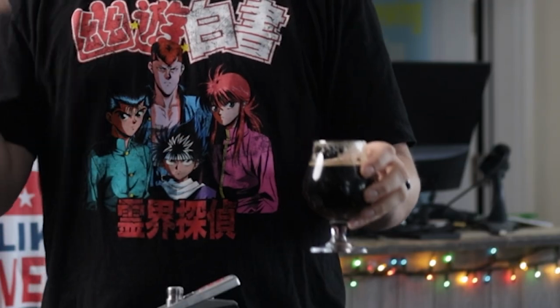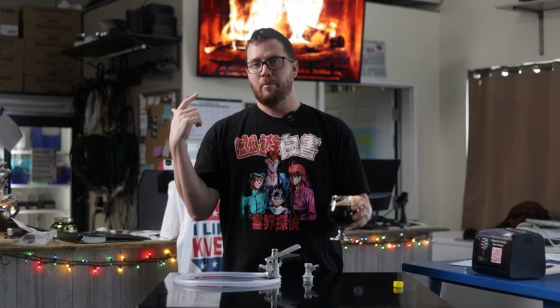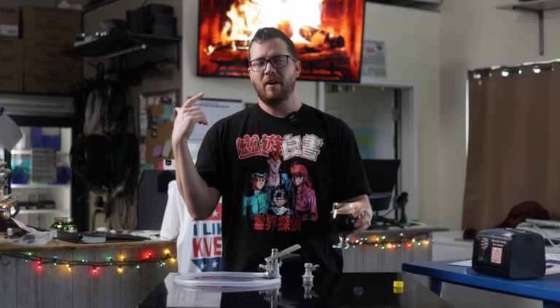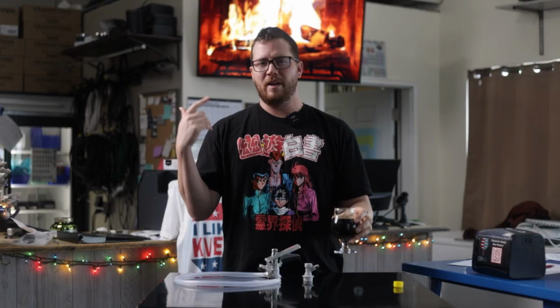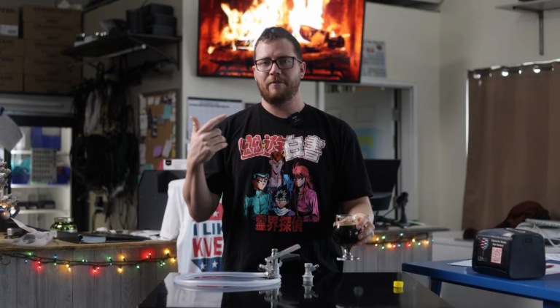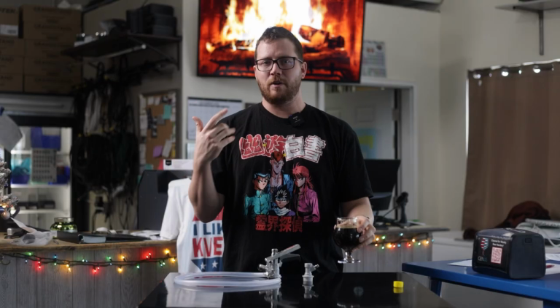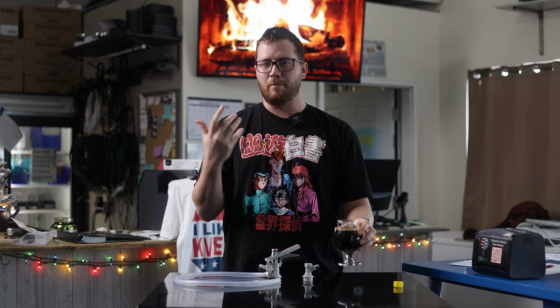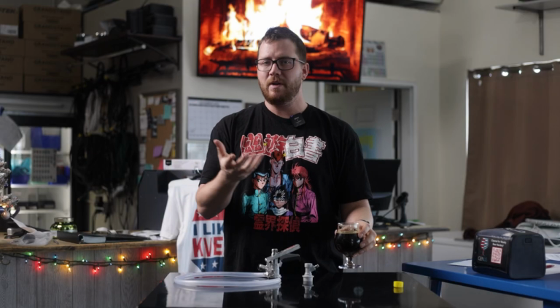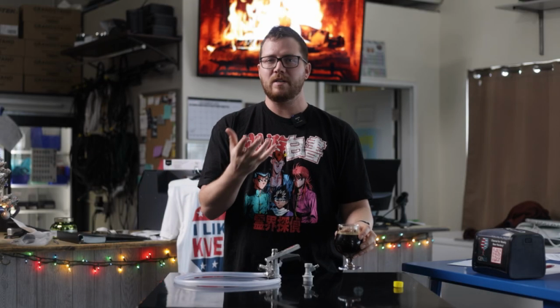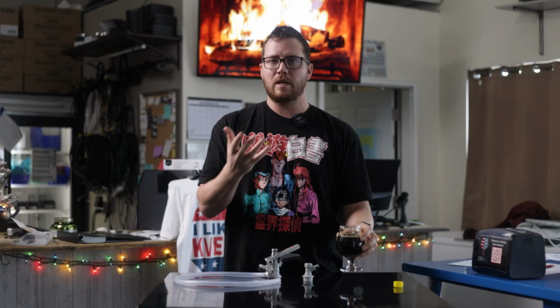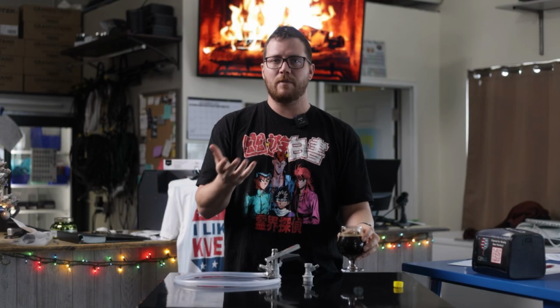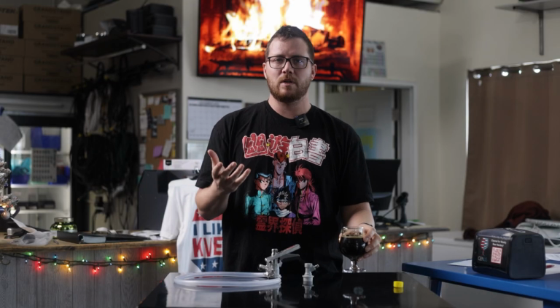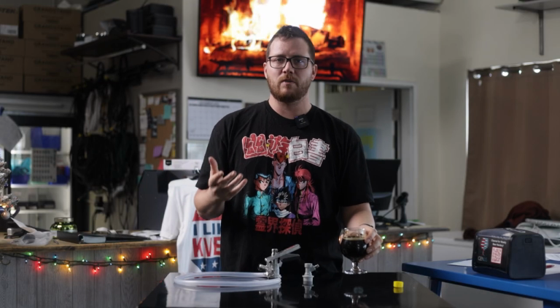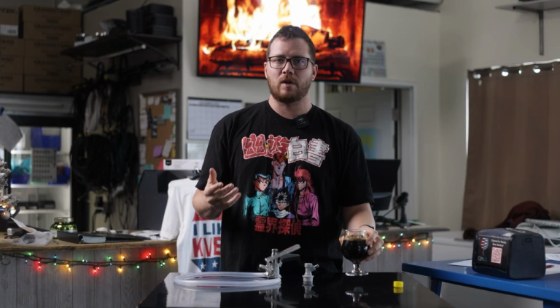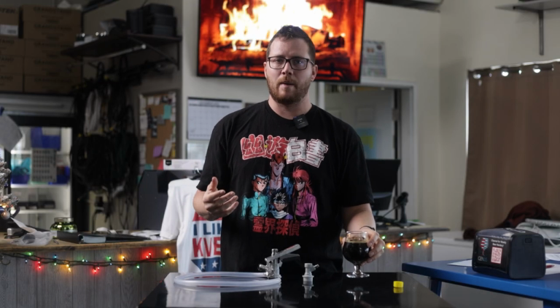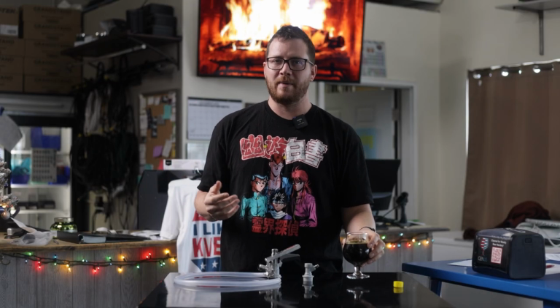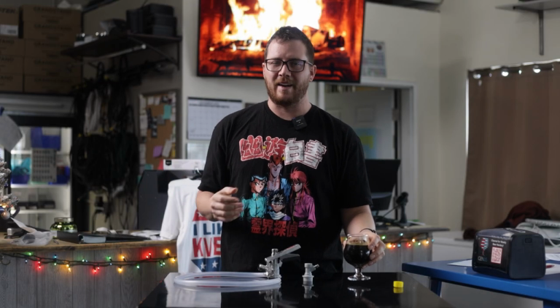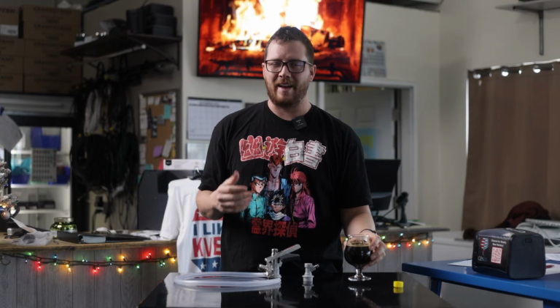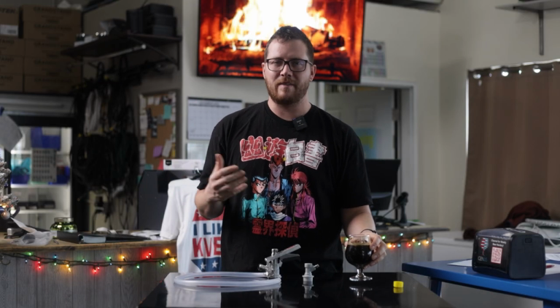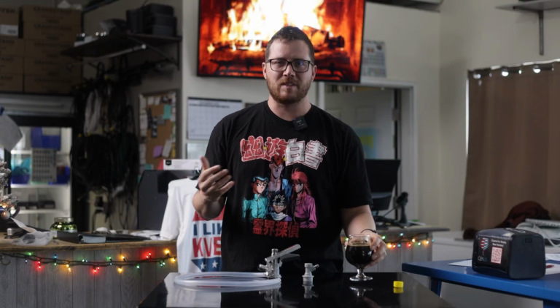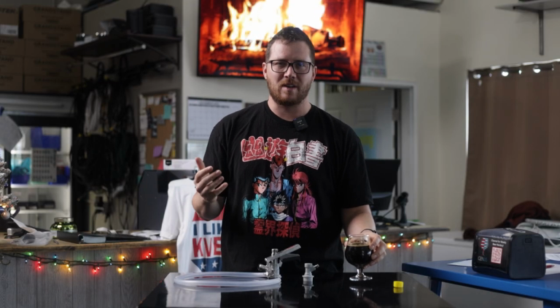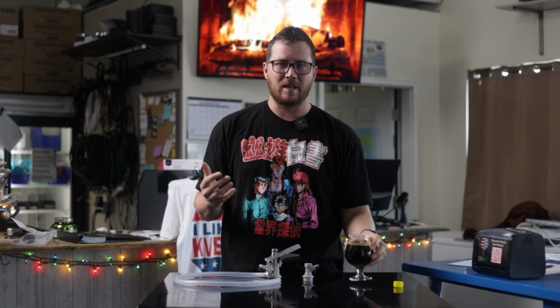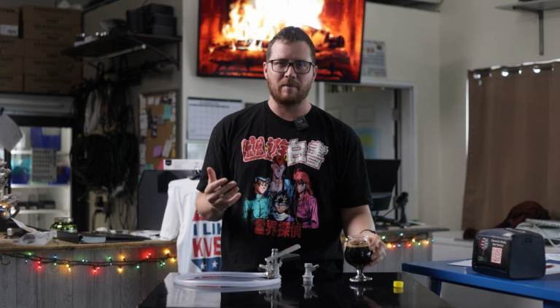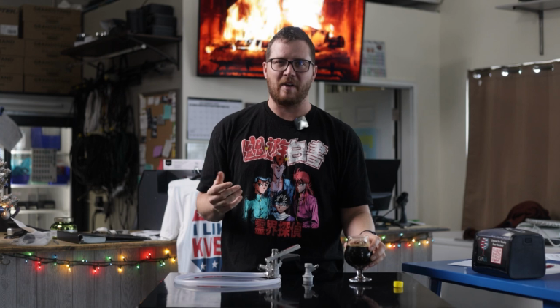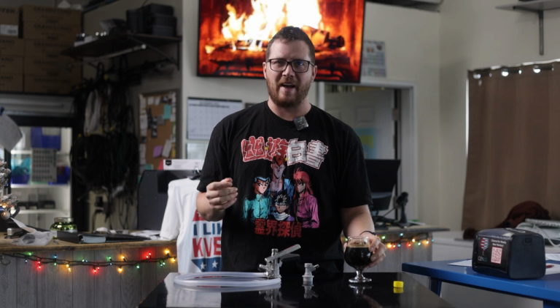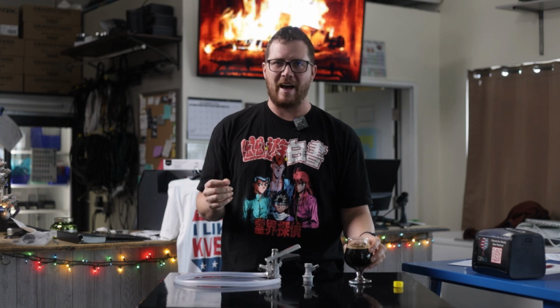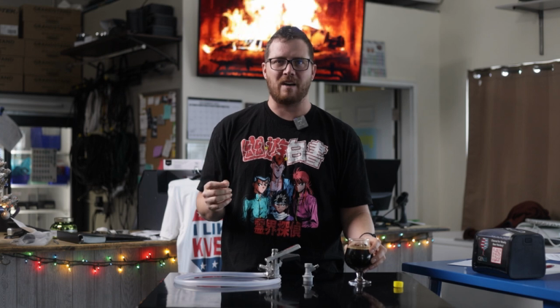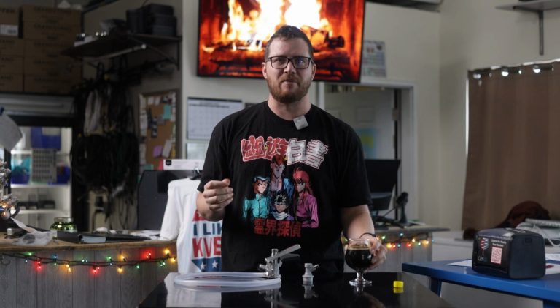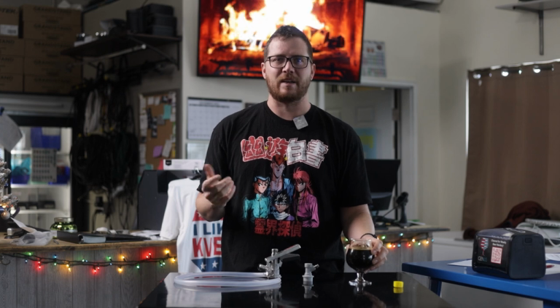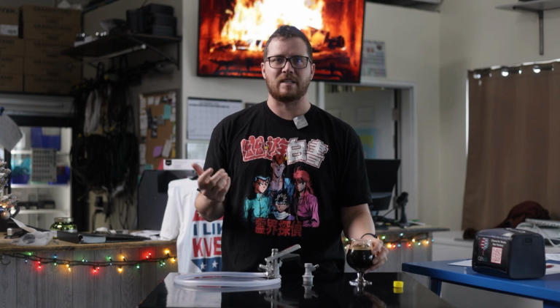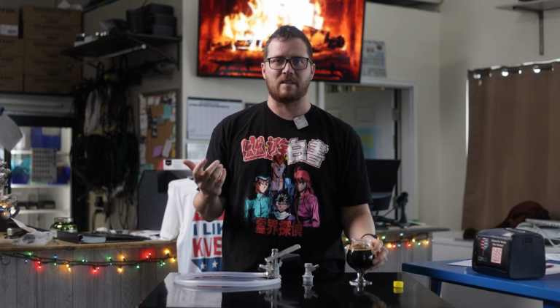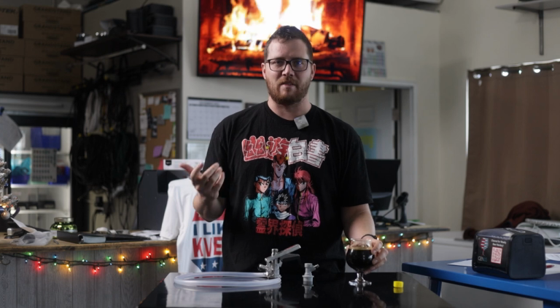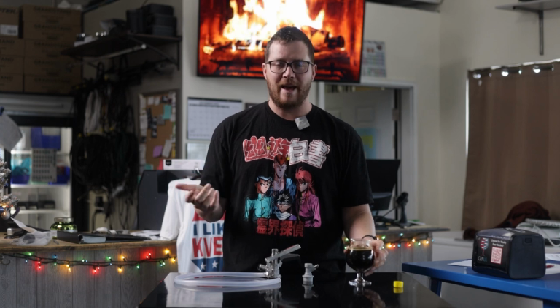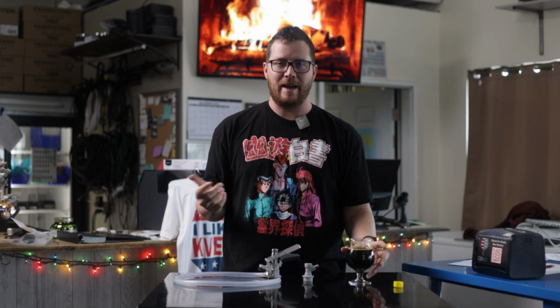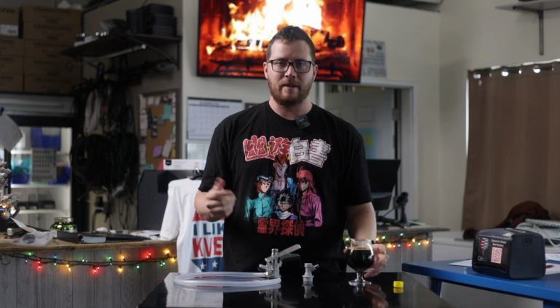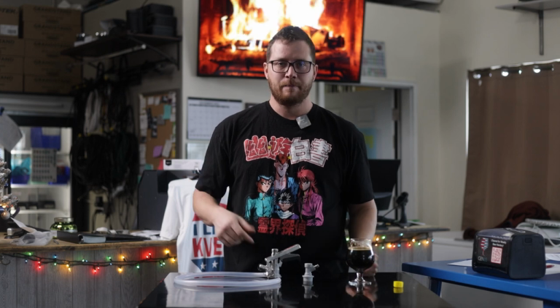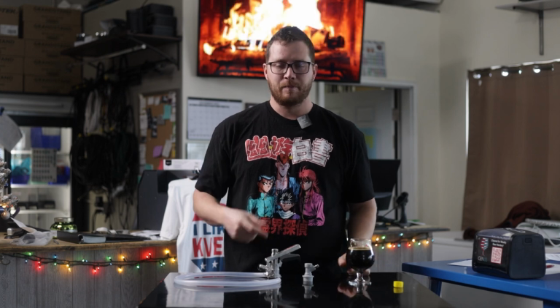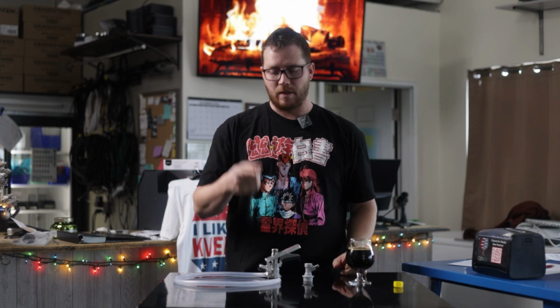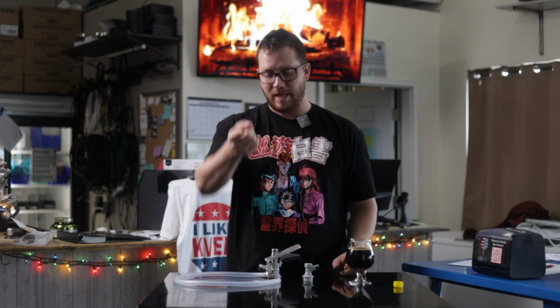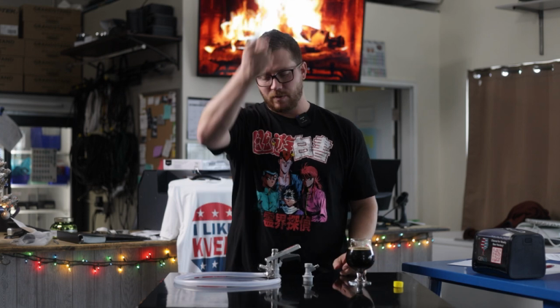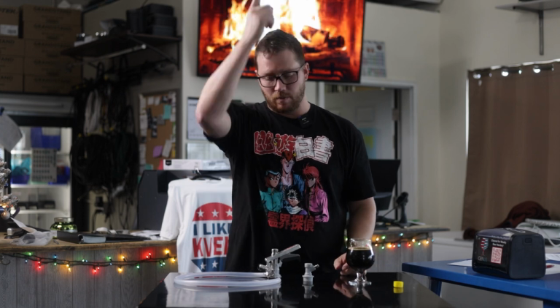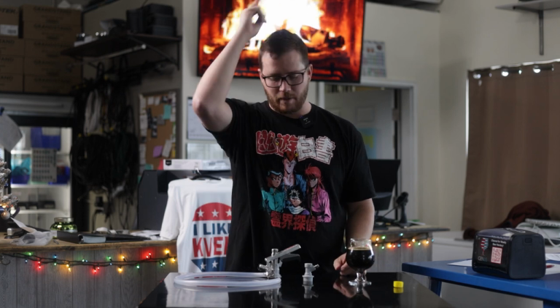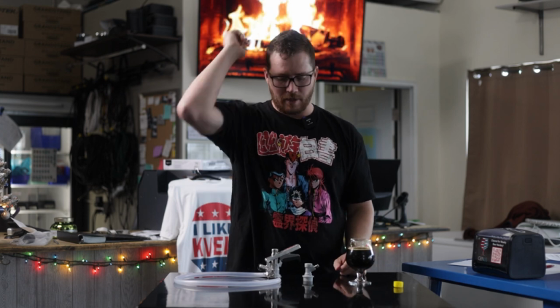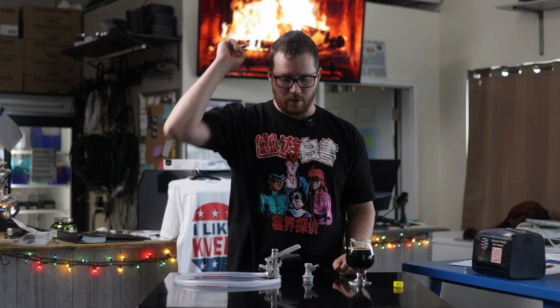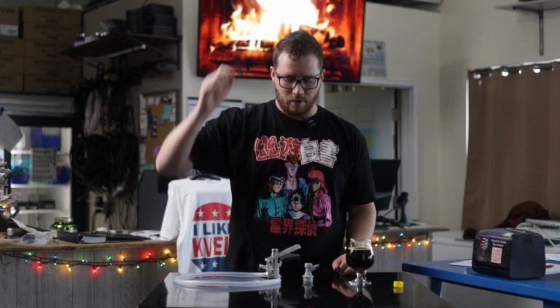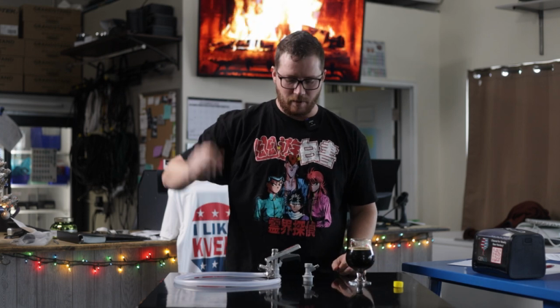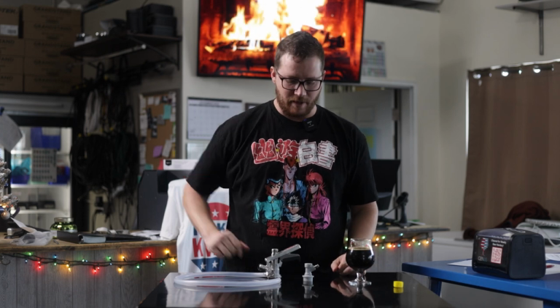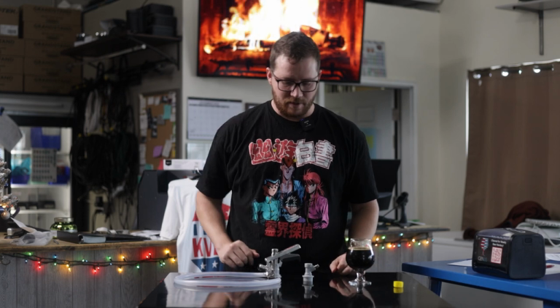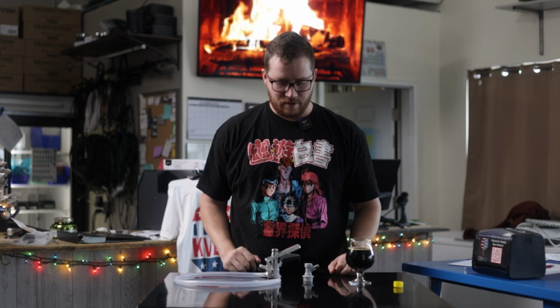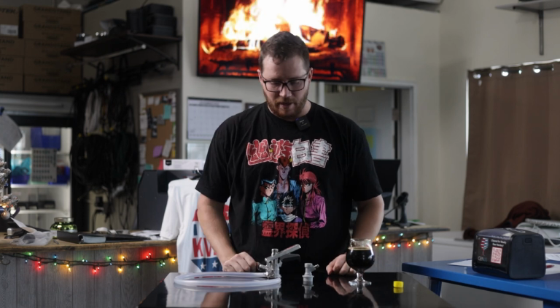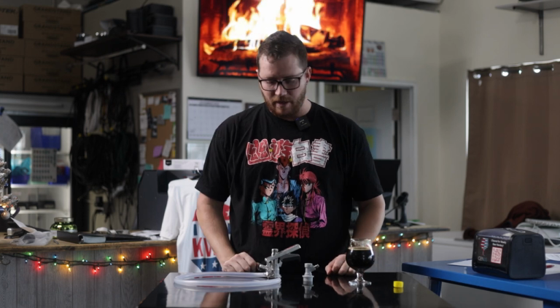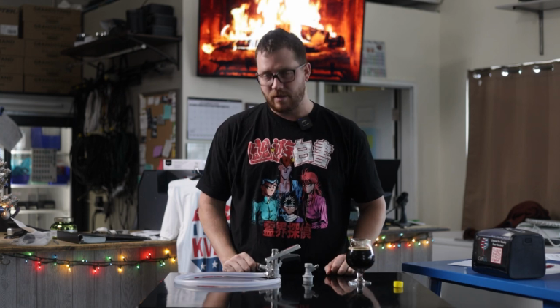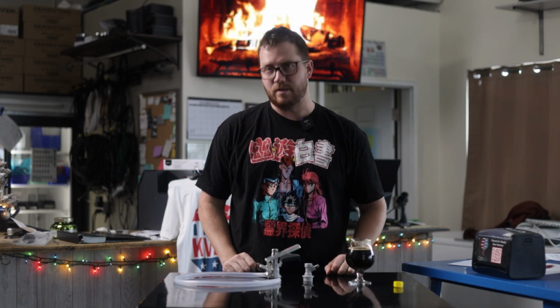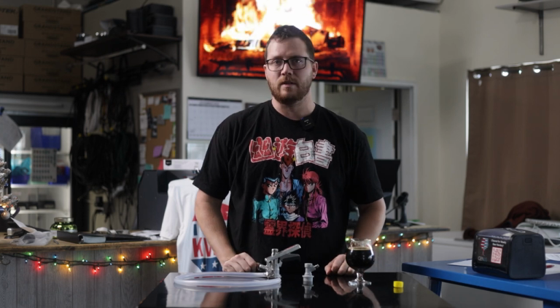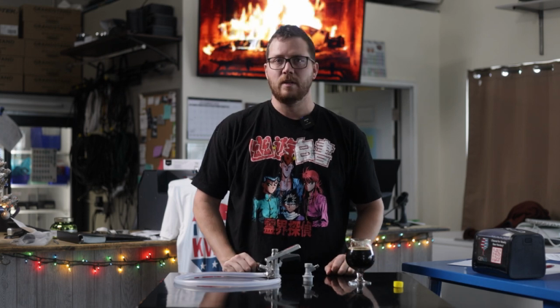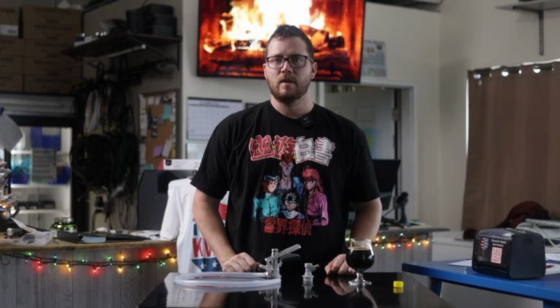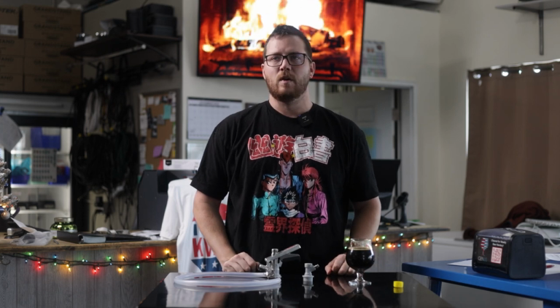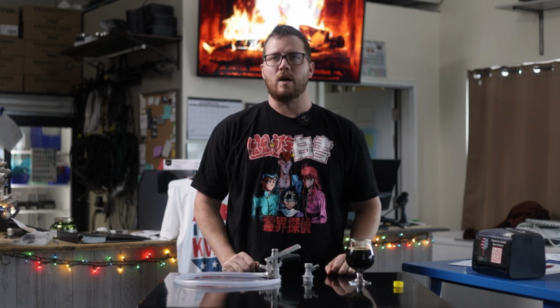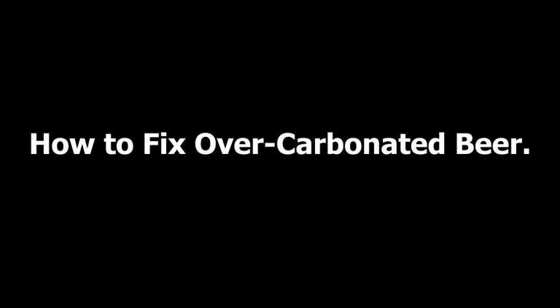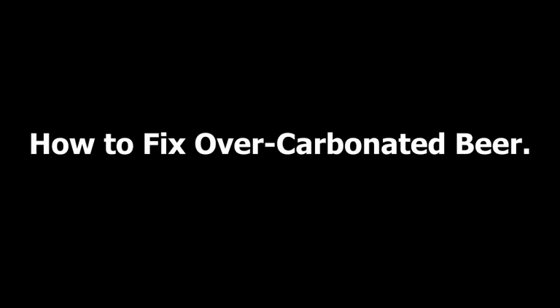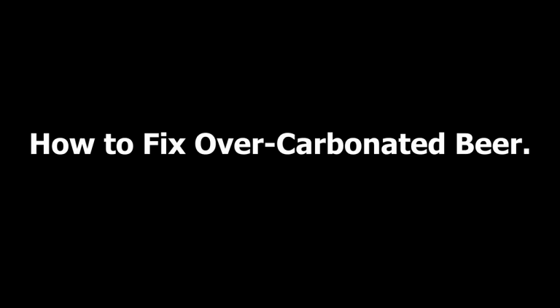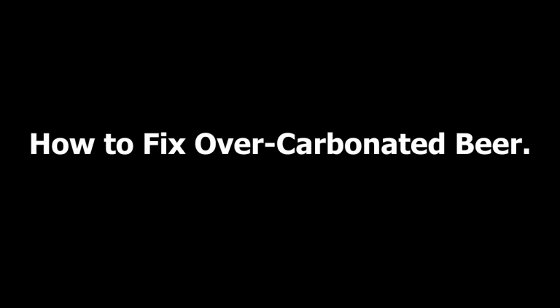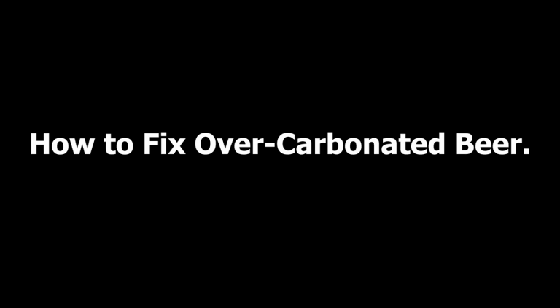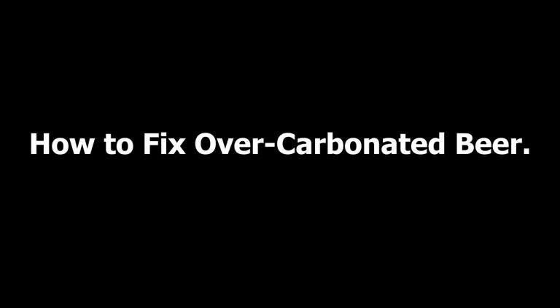But if your beer itself is over-carbonated, I haven't talked about how to fix that. So that's what we're going to do in today's video.